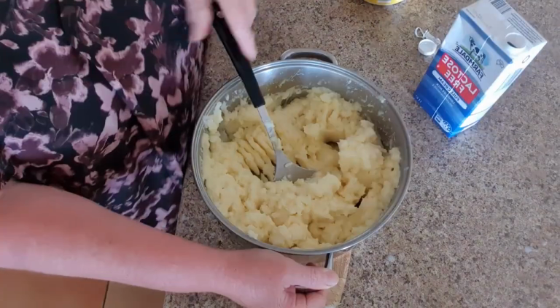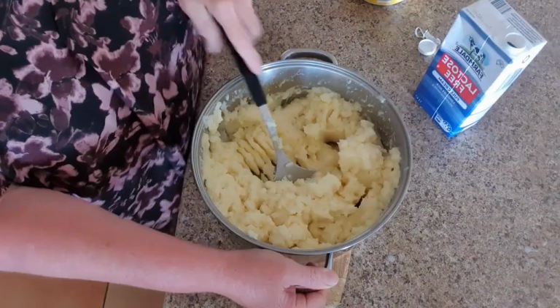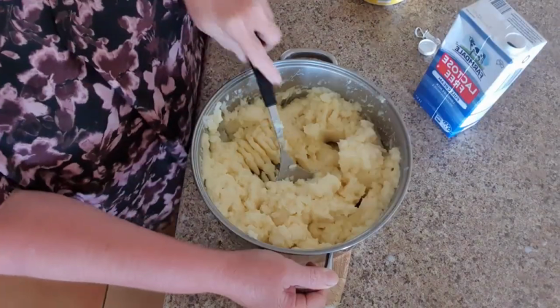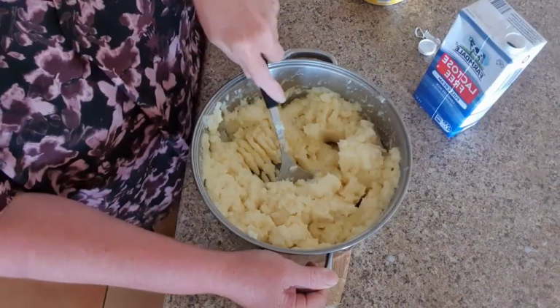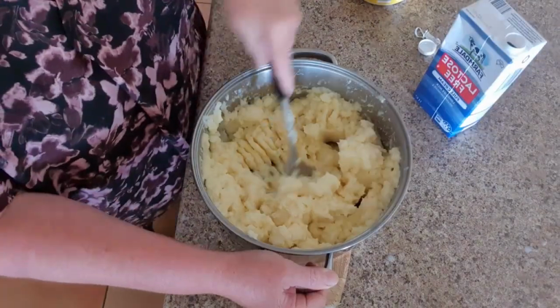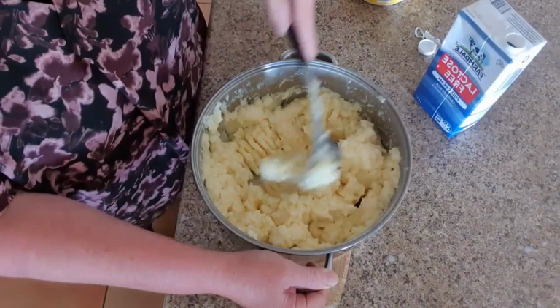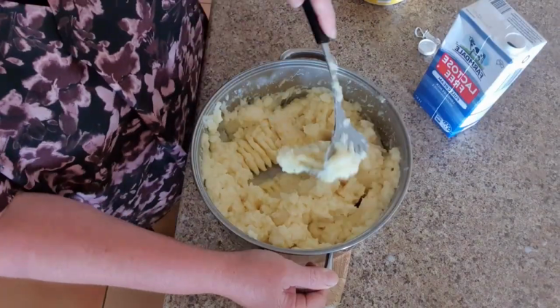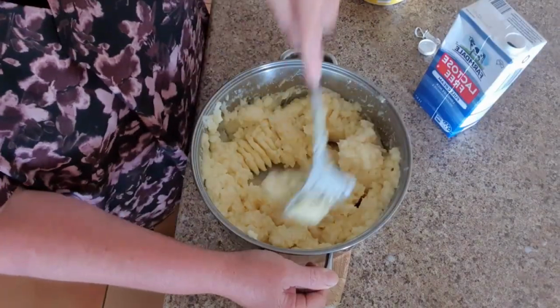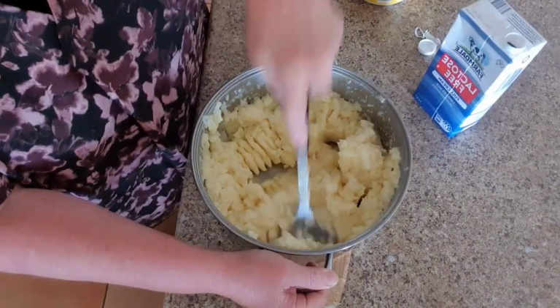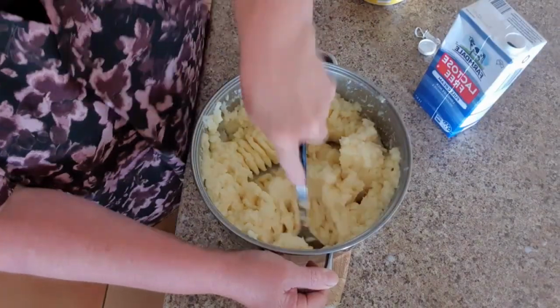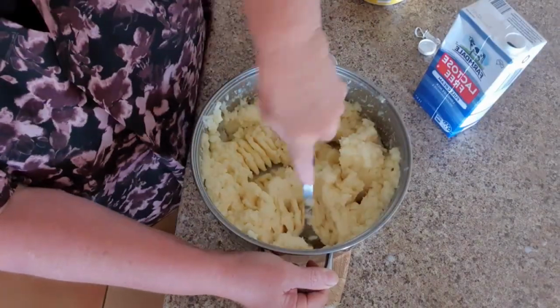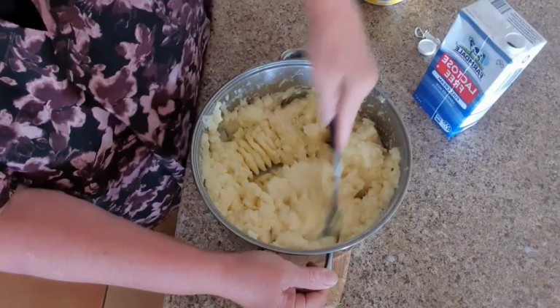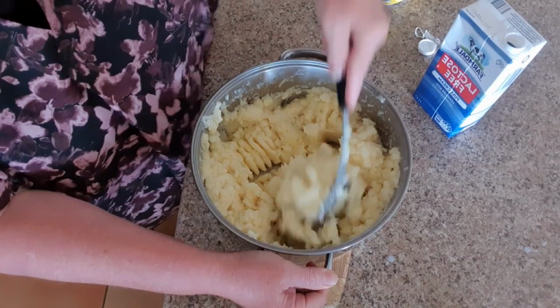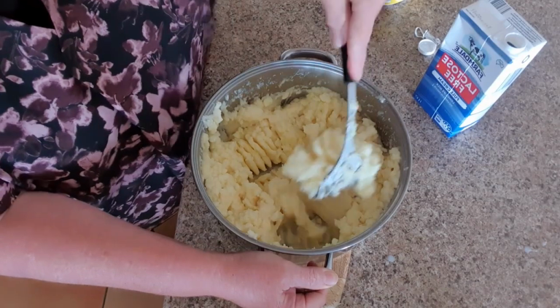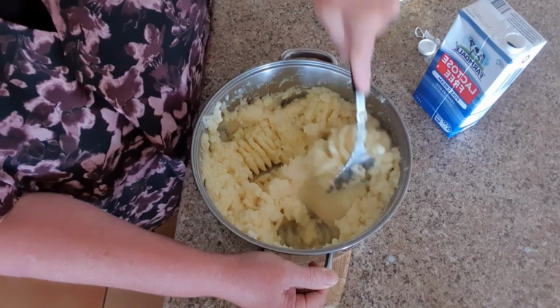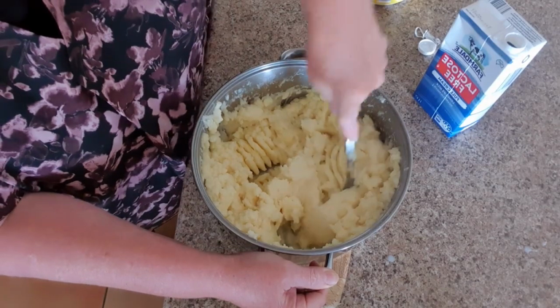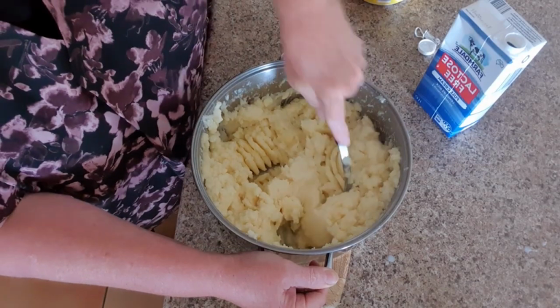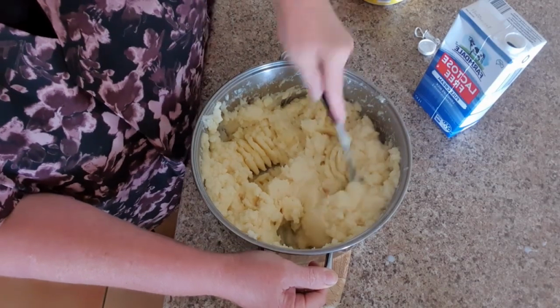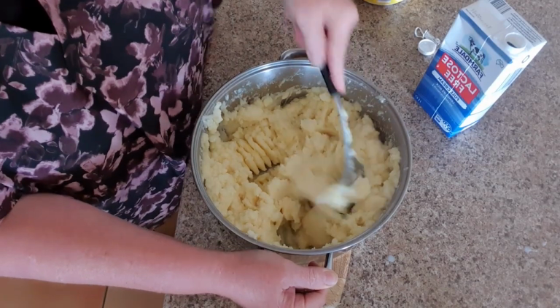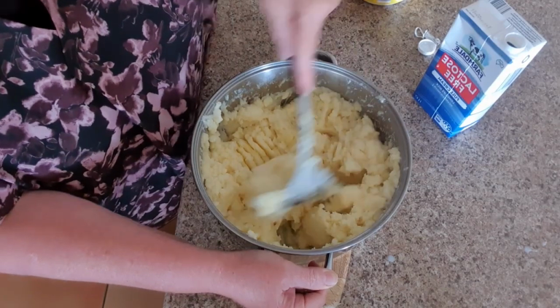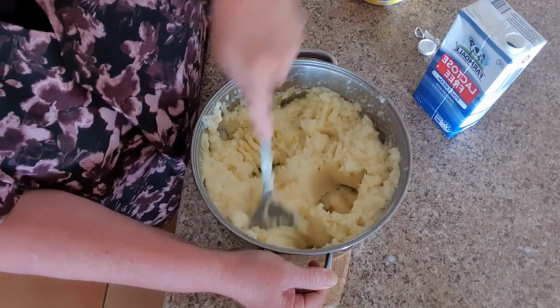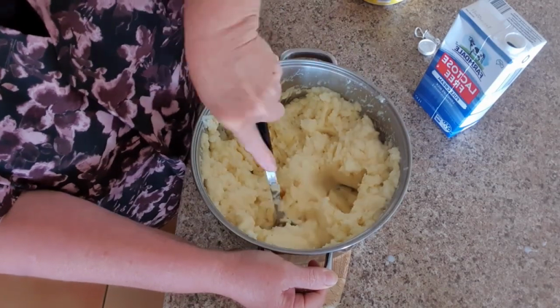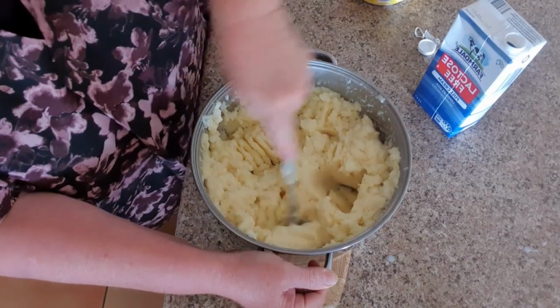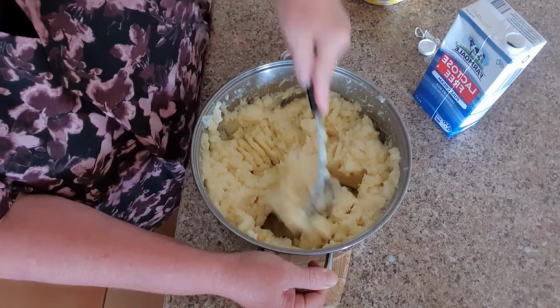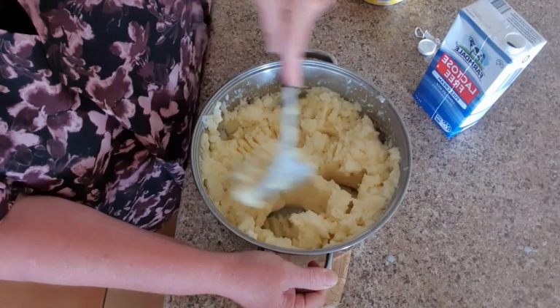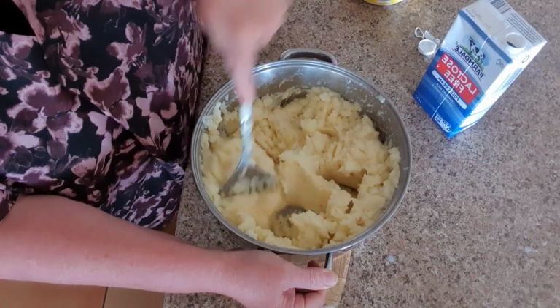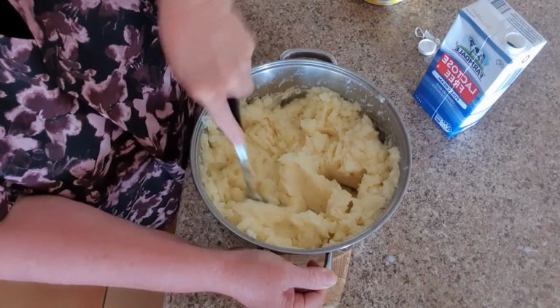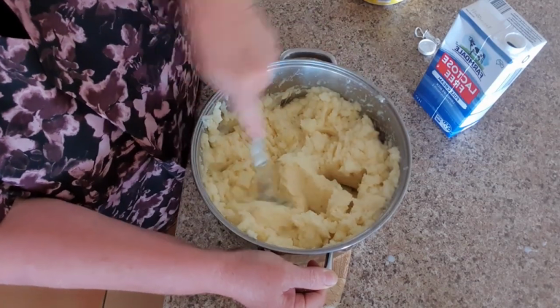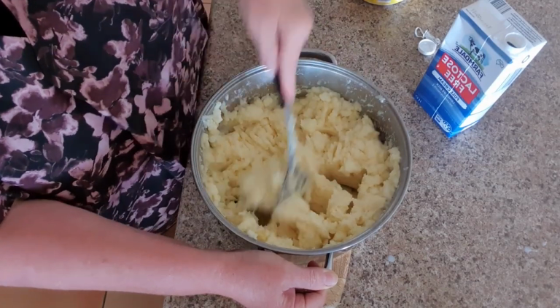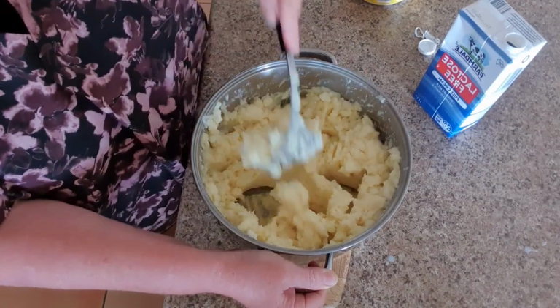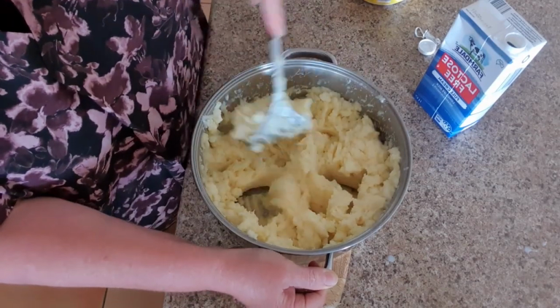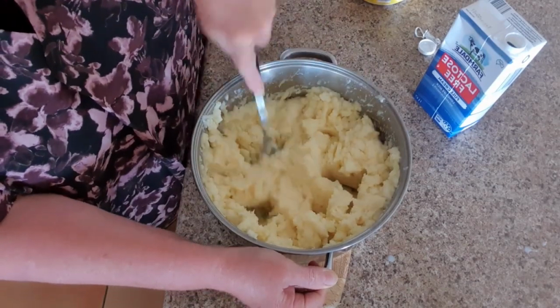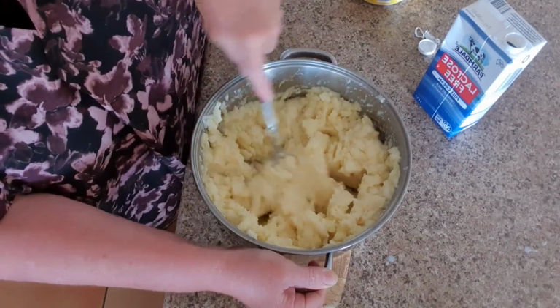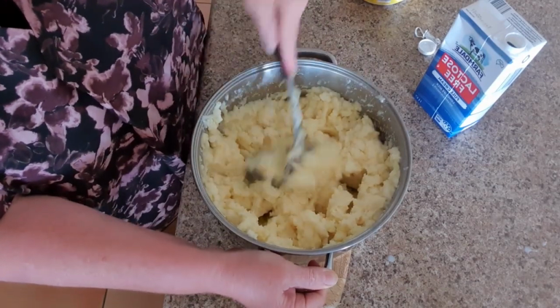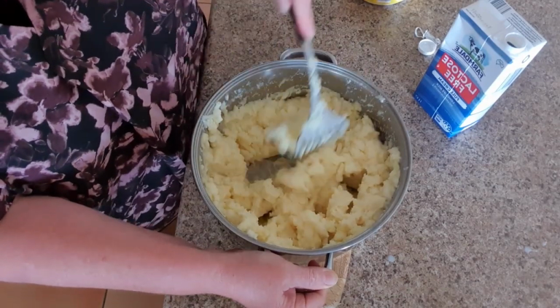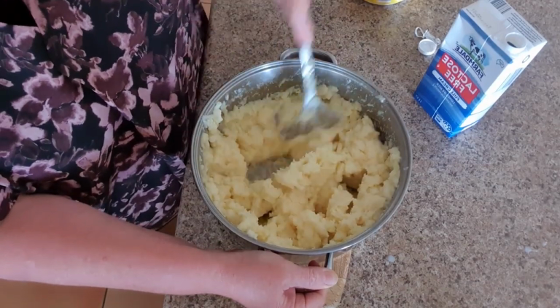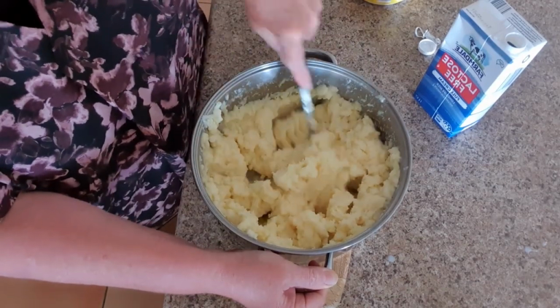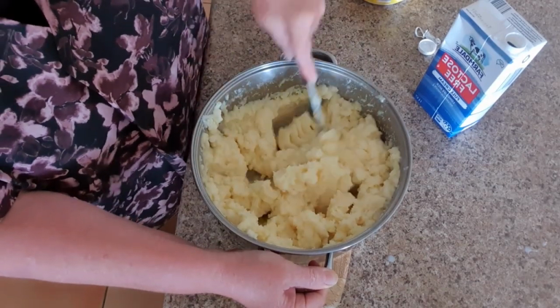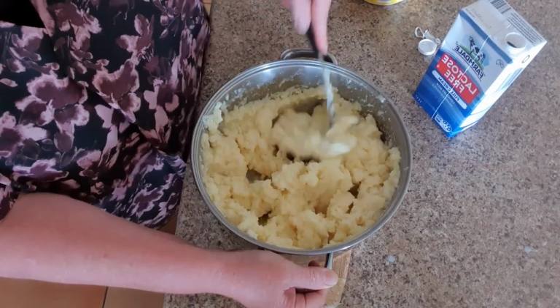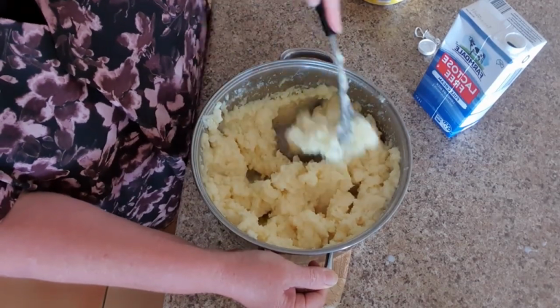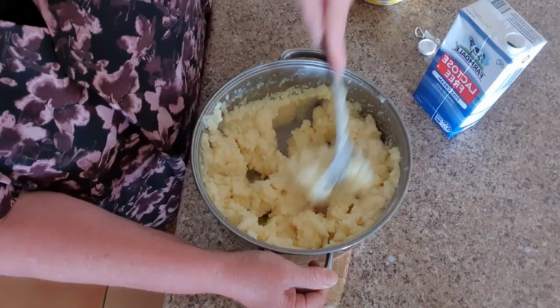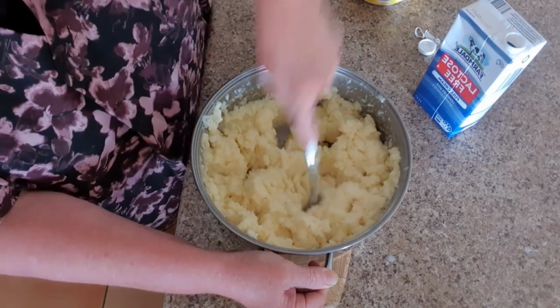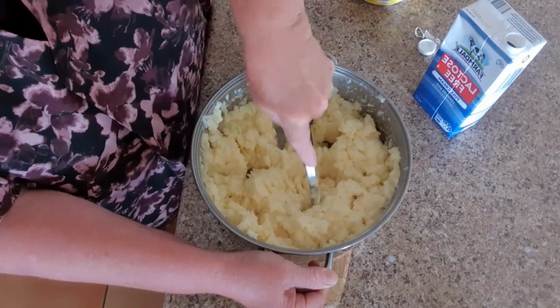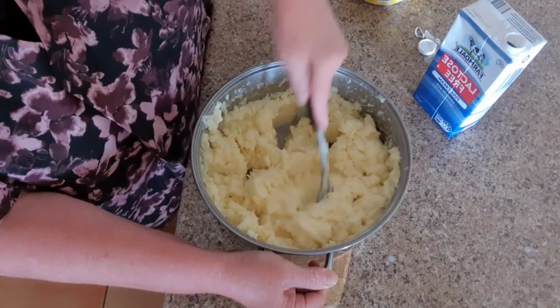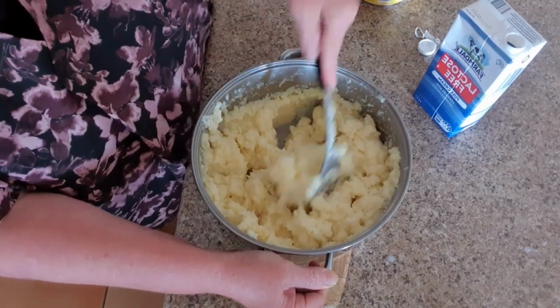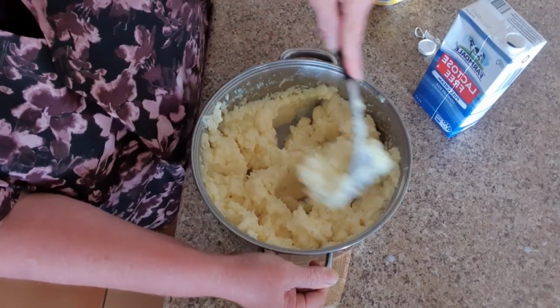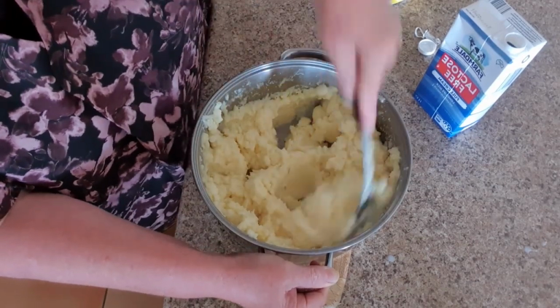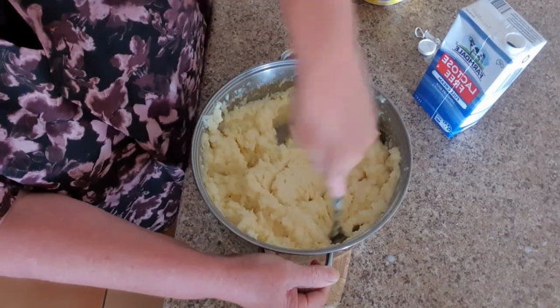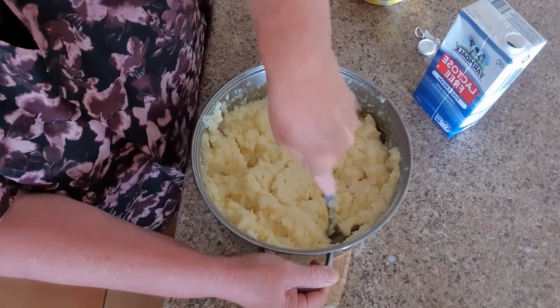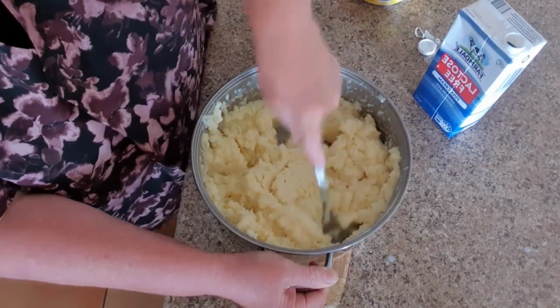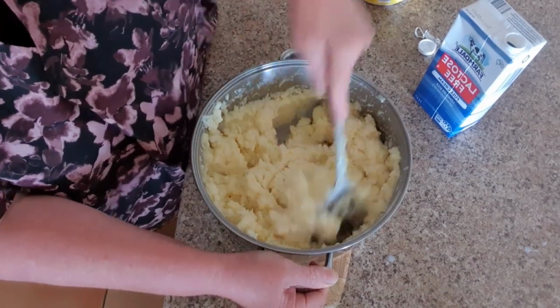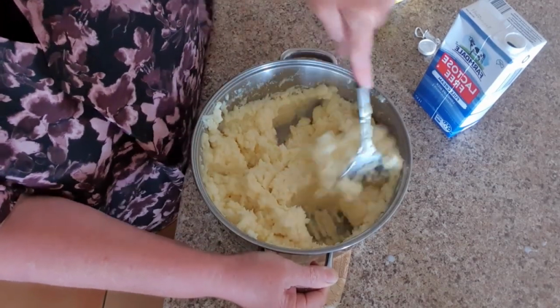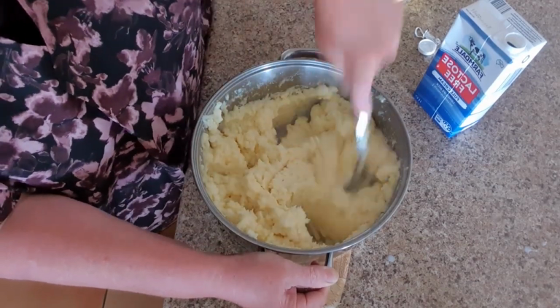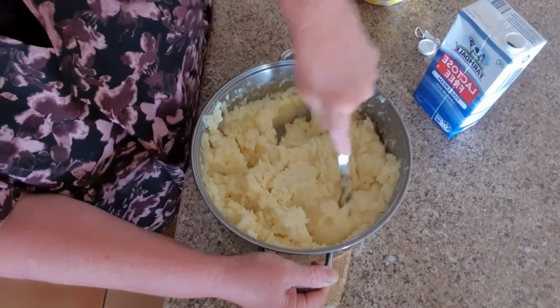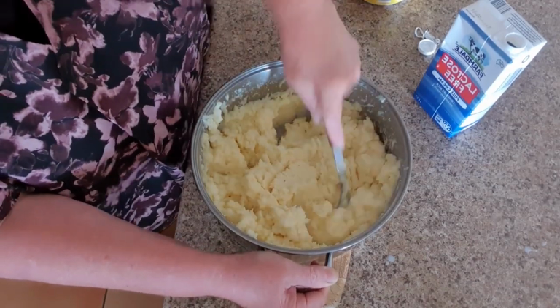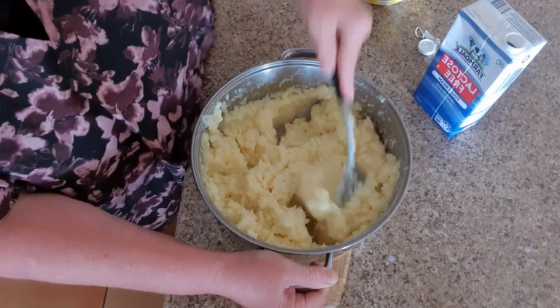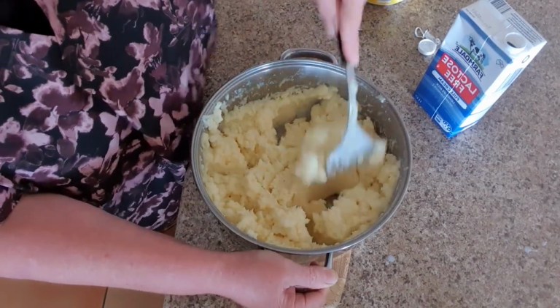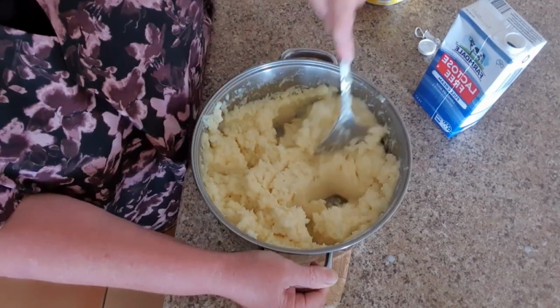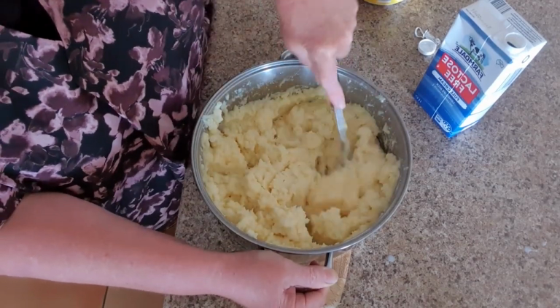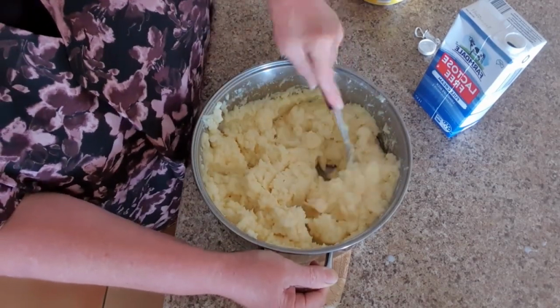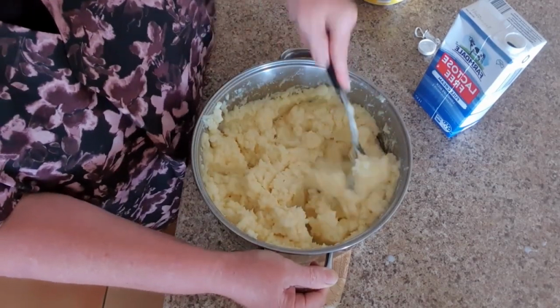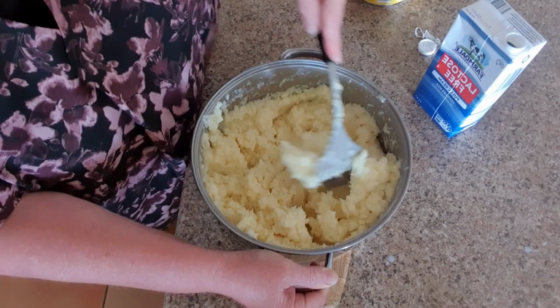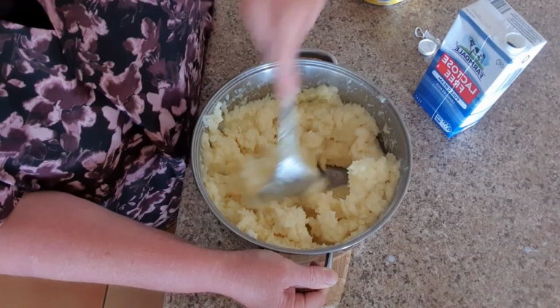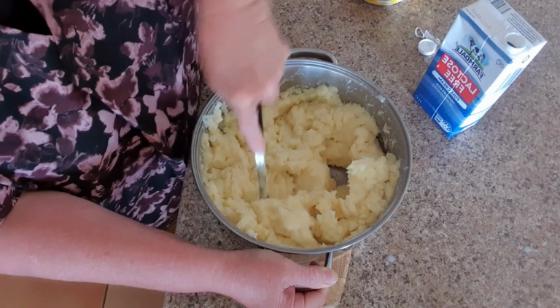I just had a little taste of that and I could feel some lumps in it, so I'm continuing to mash it until it's perfectly smooth.